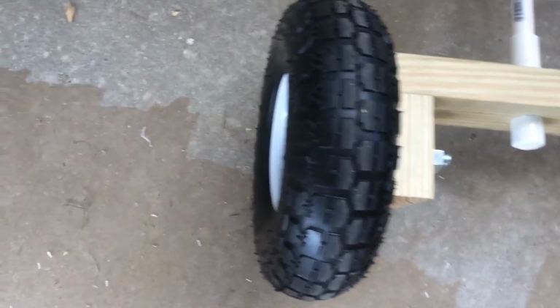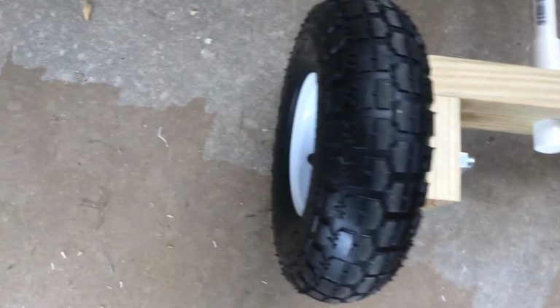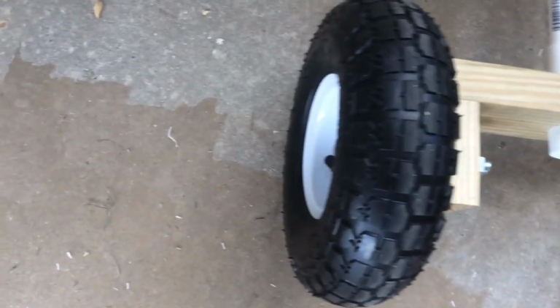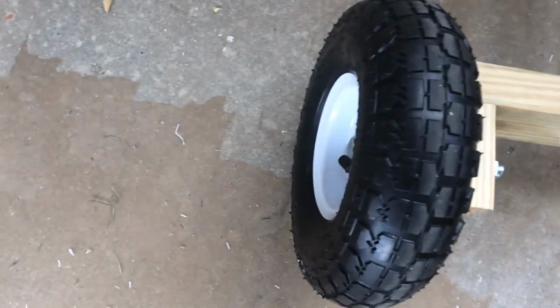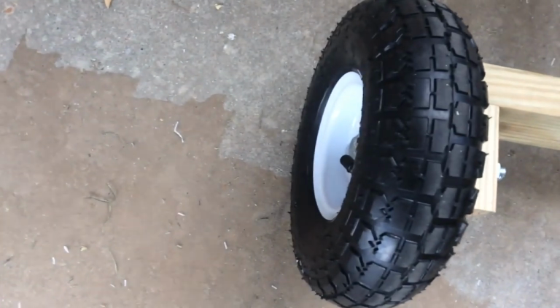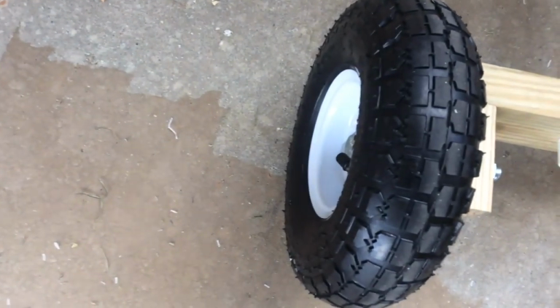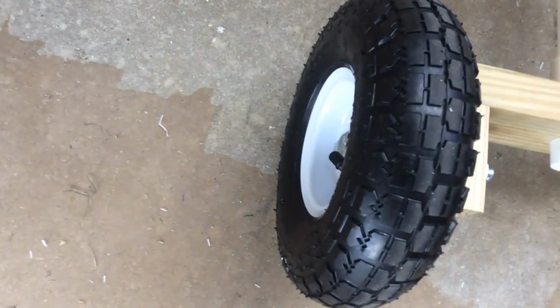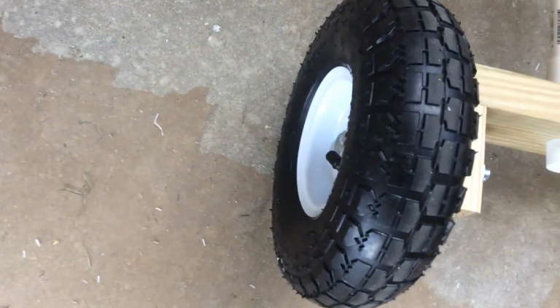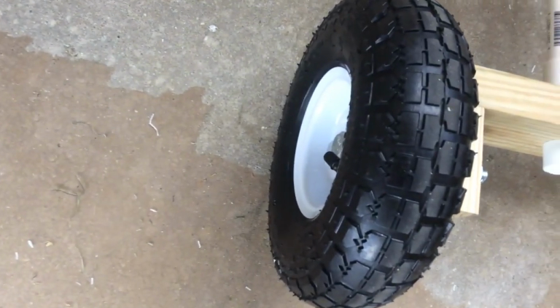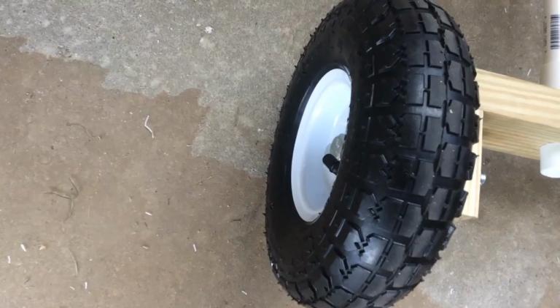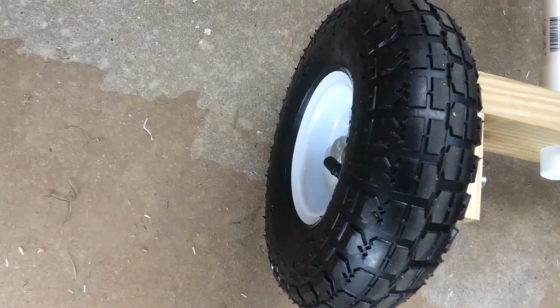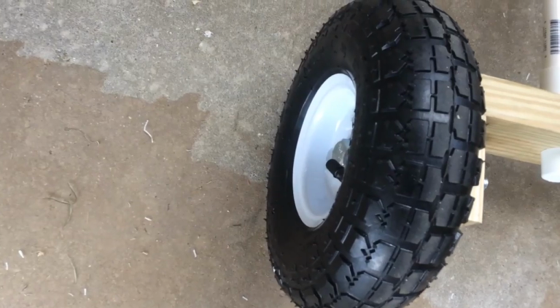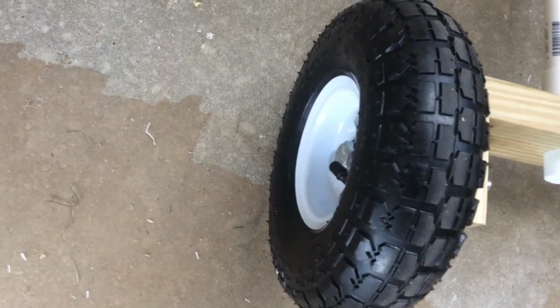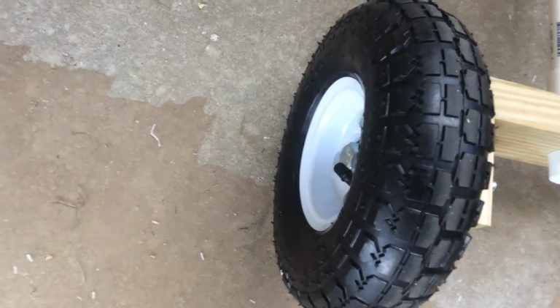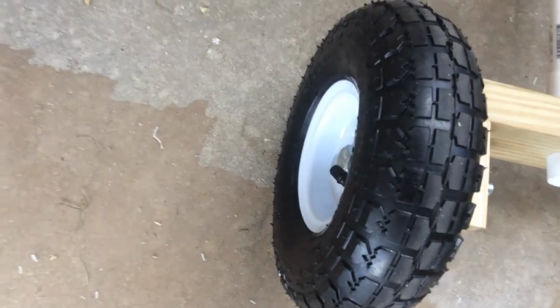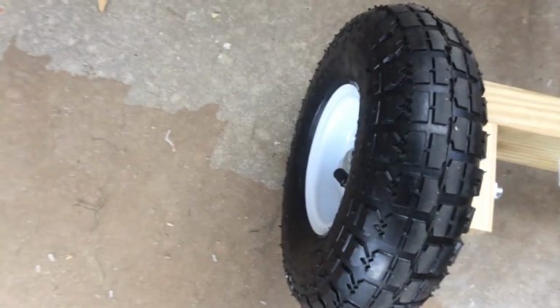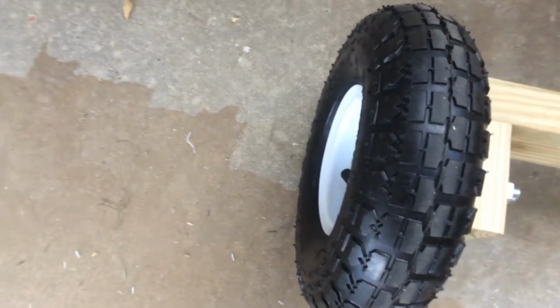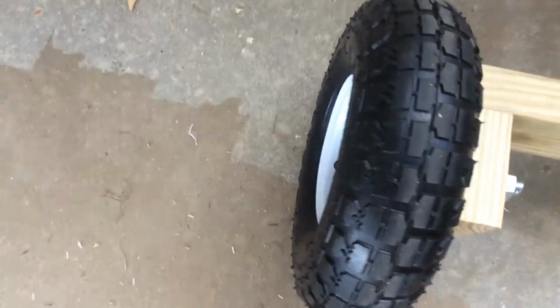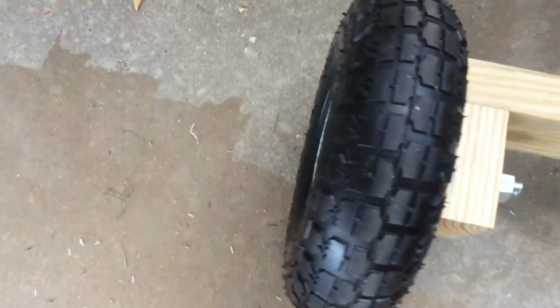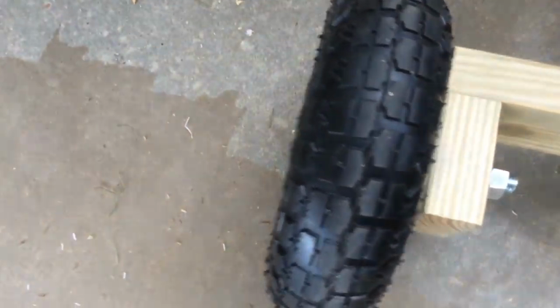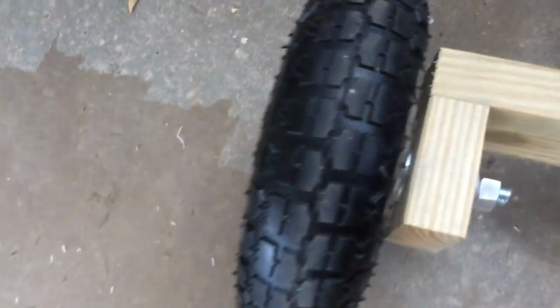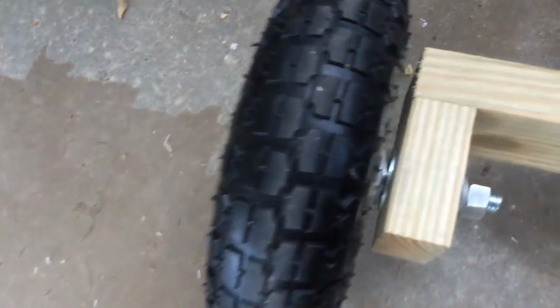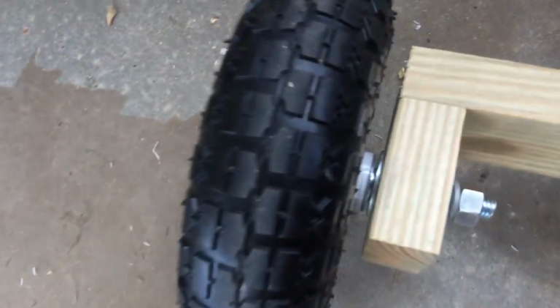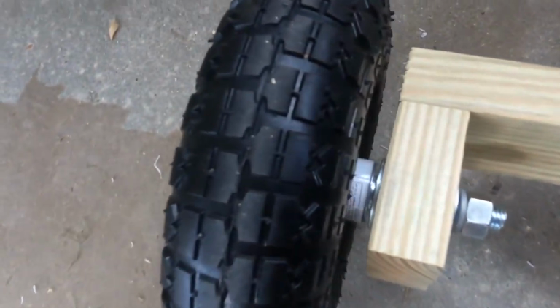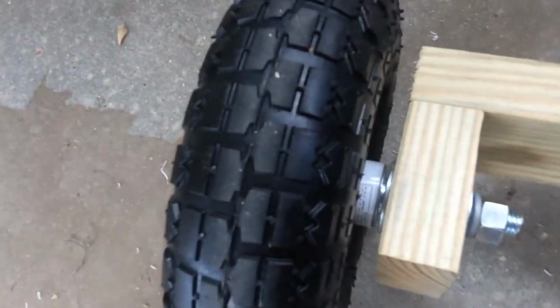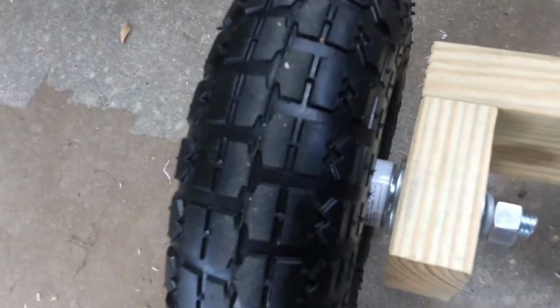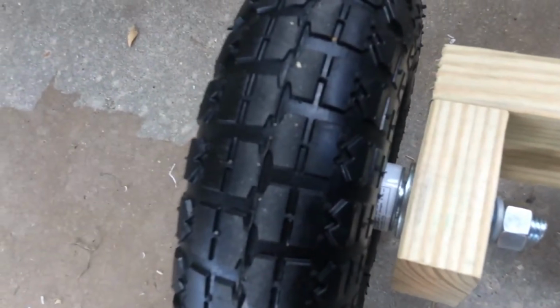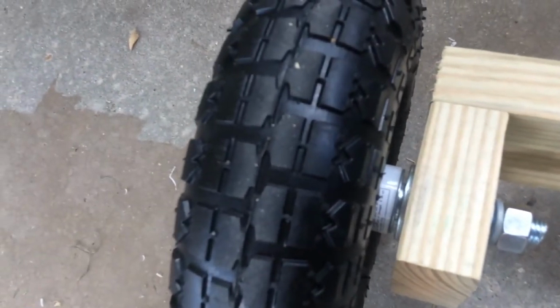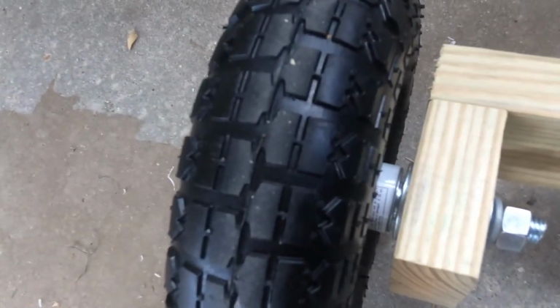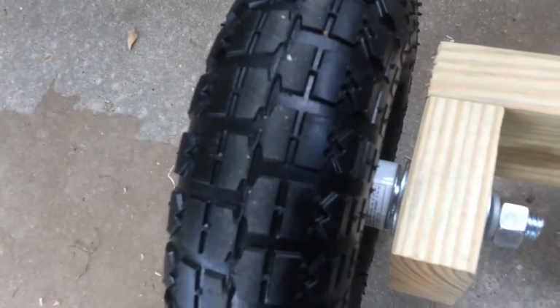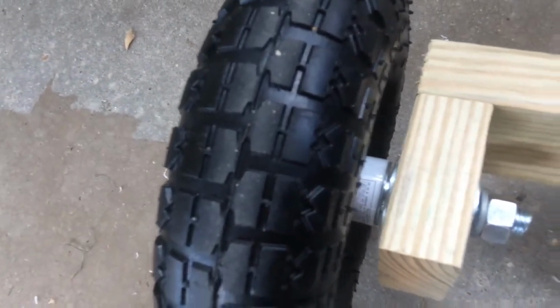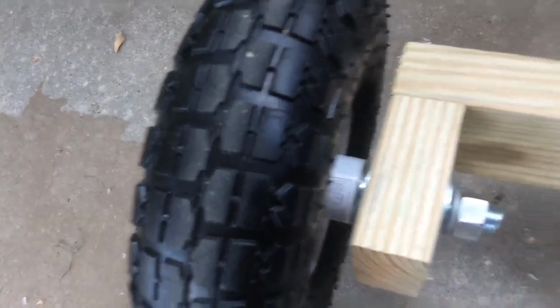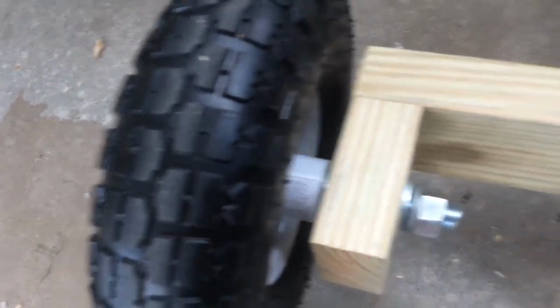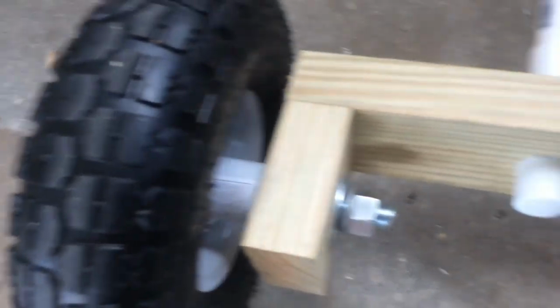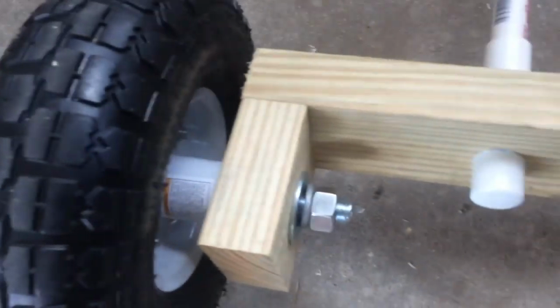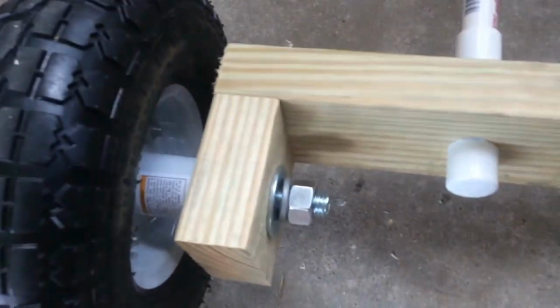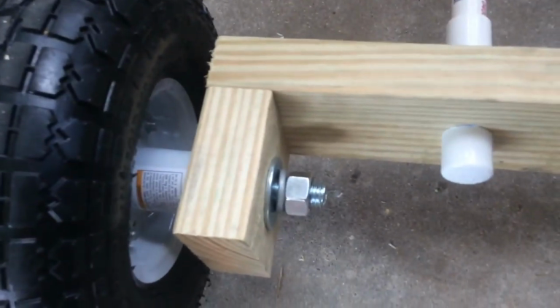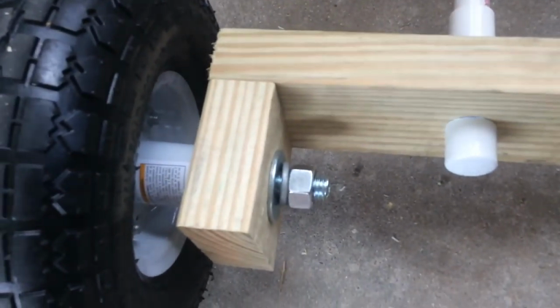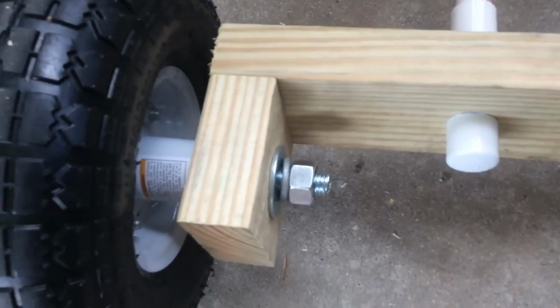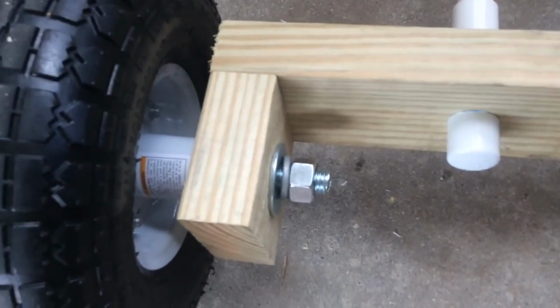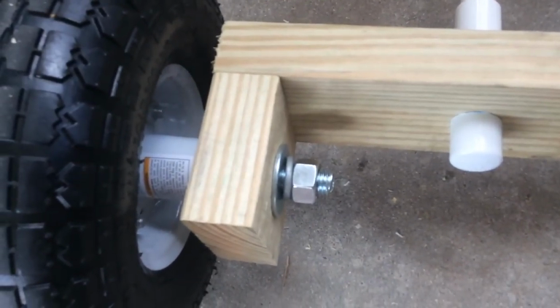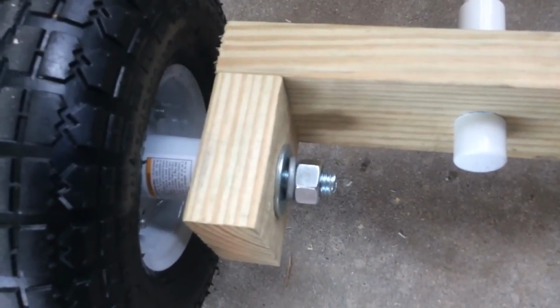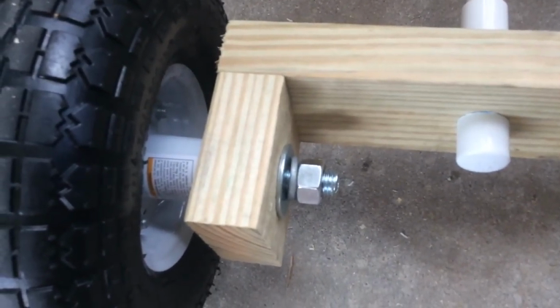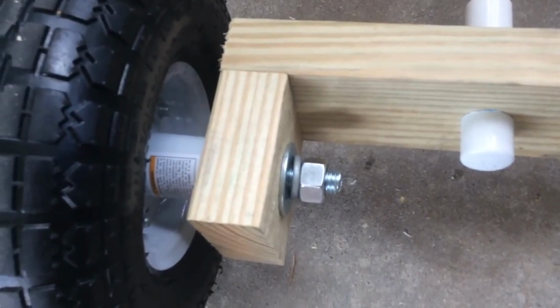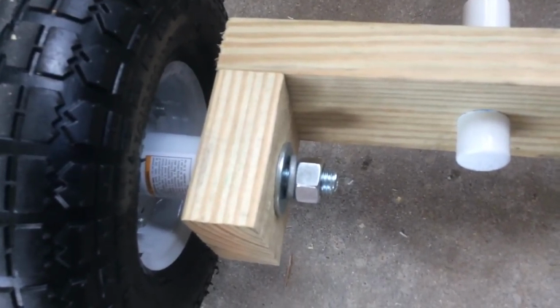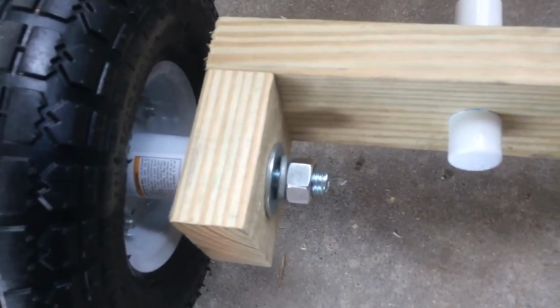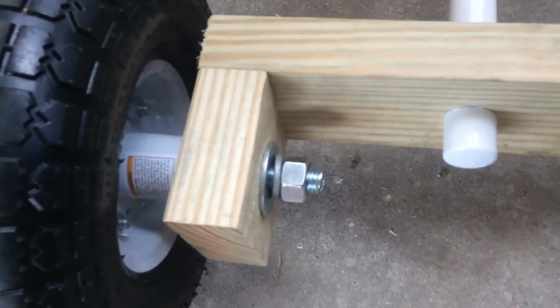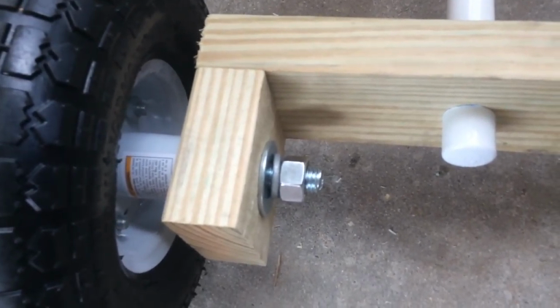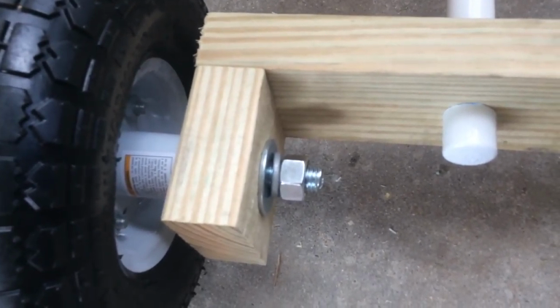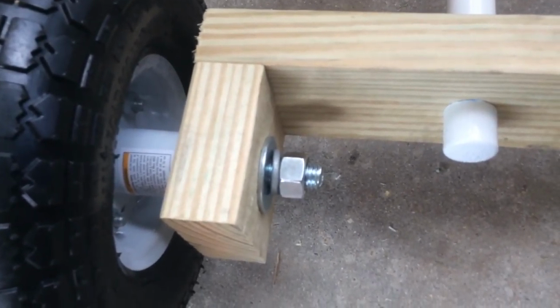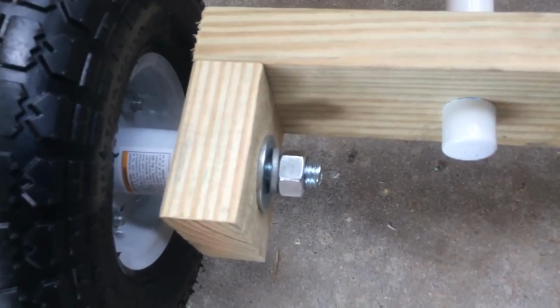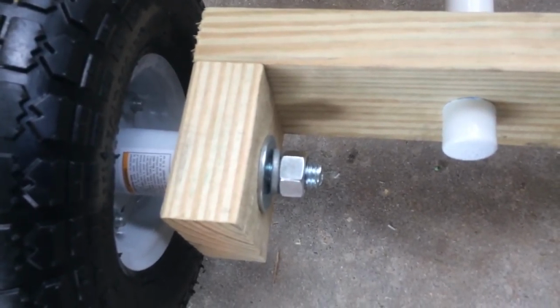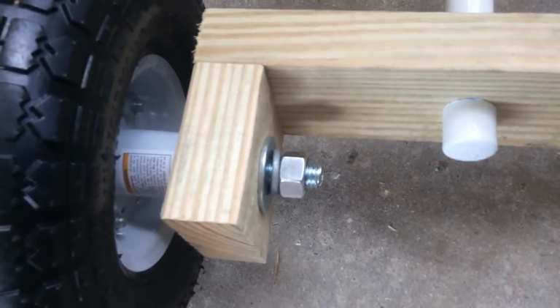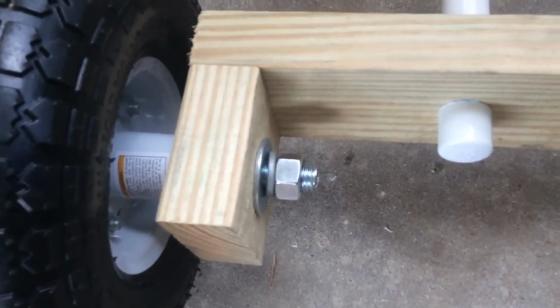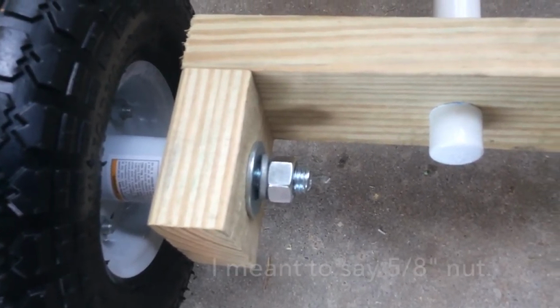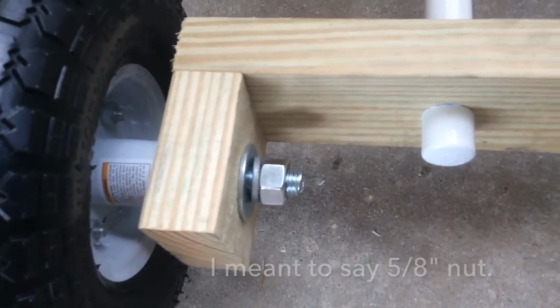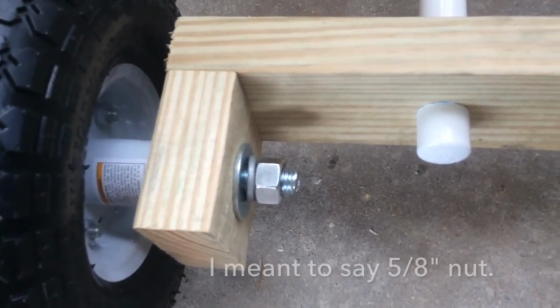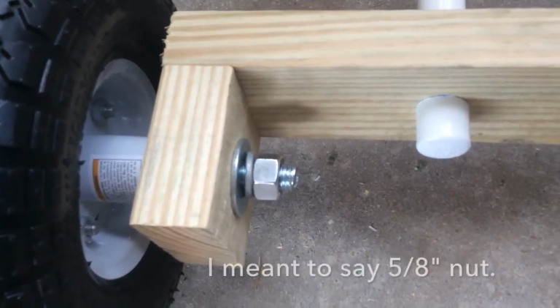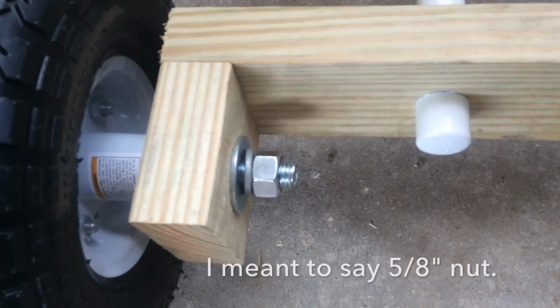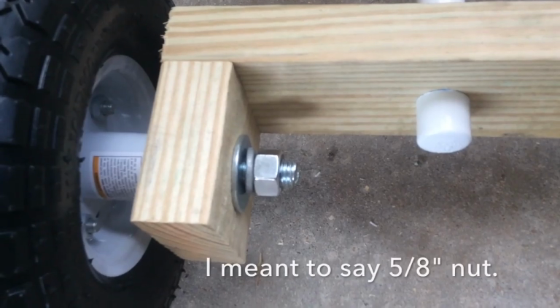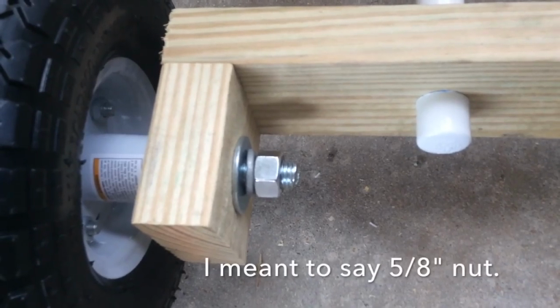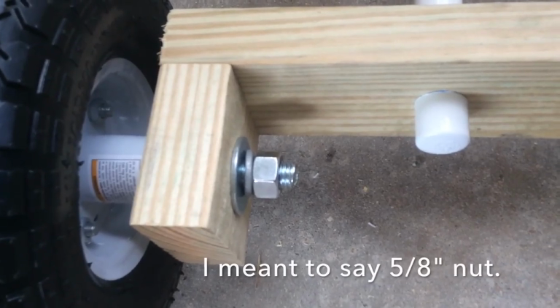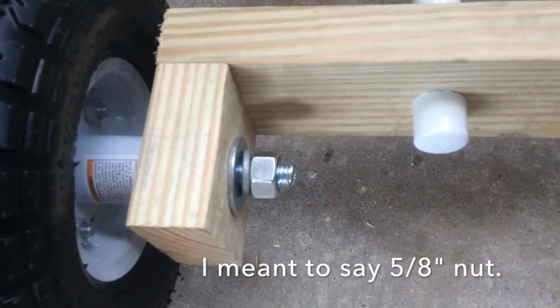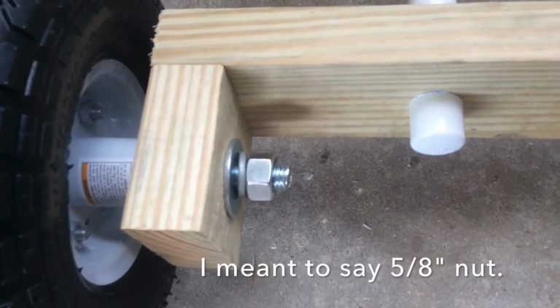It's a bolt, washer, washer, block, washer, and a bolt.